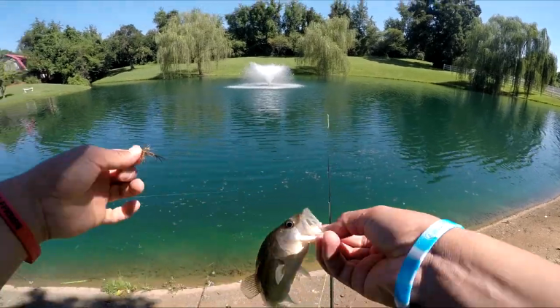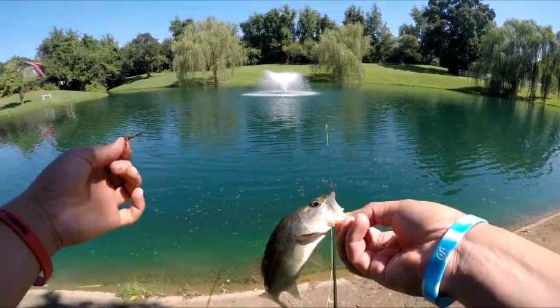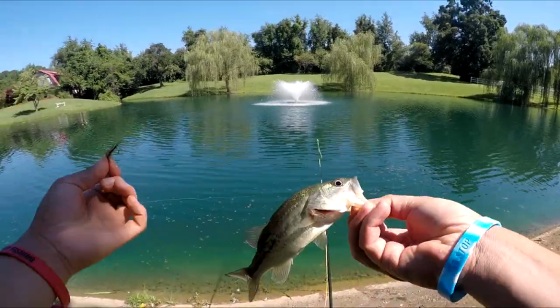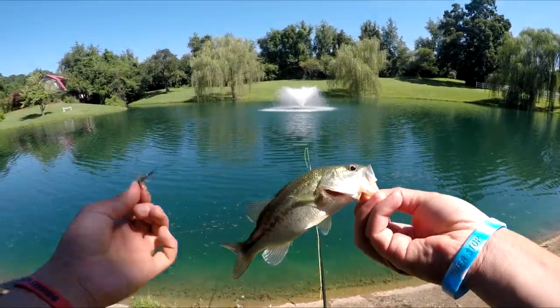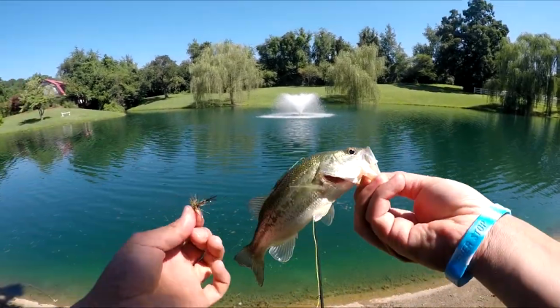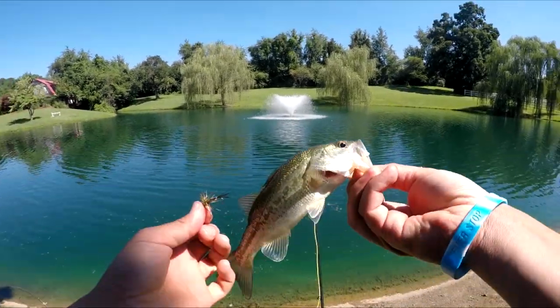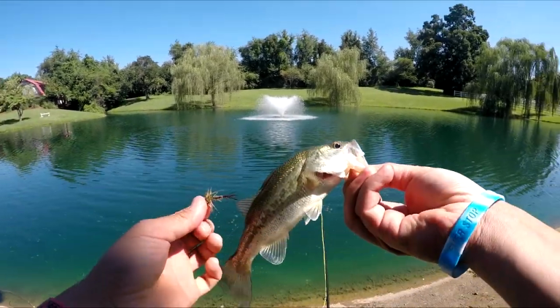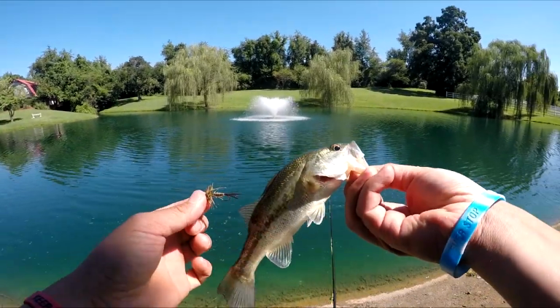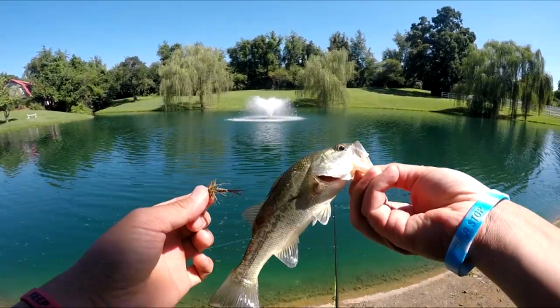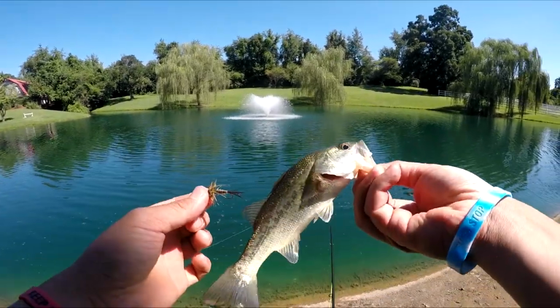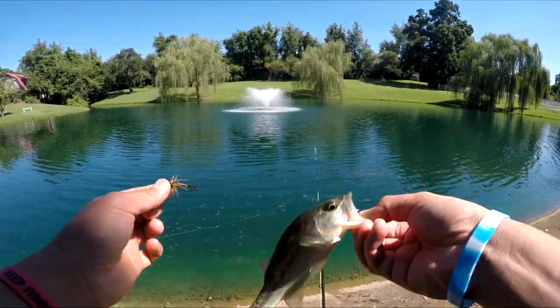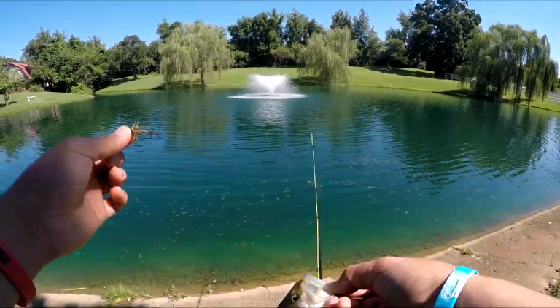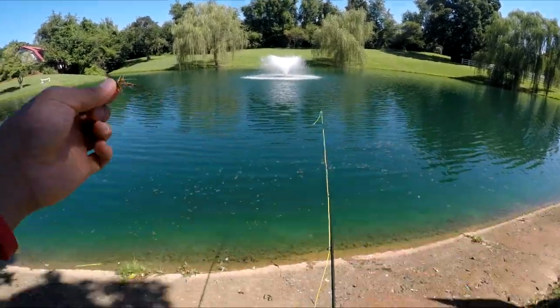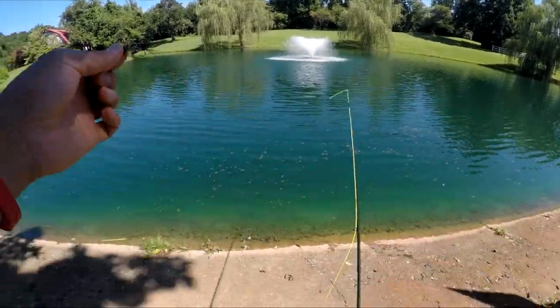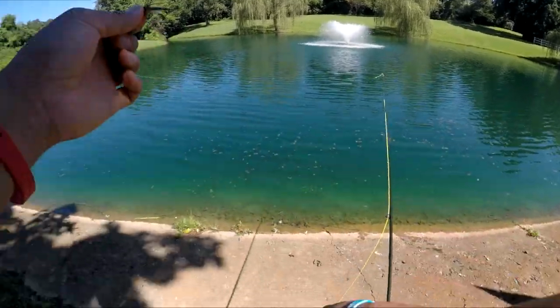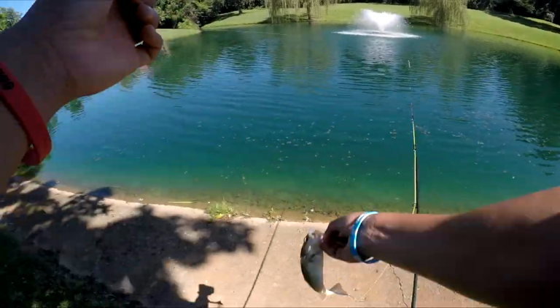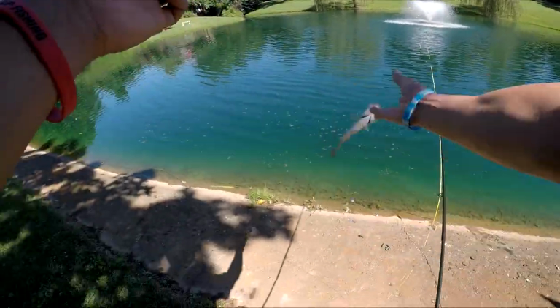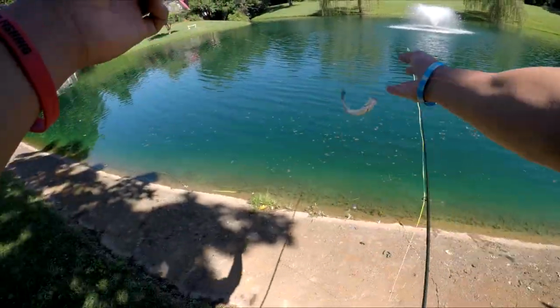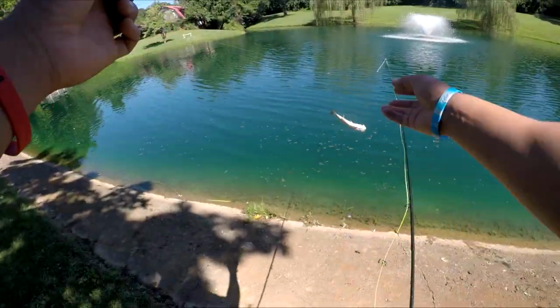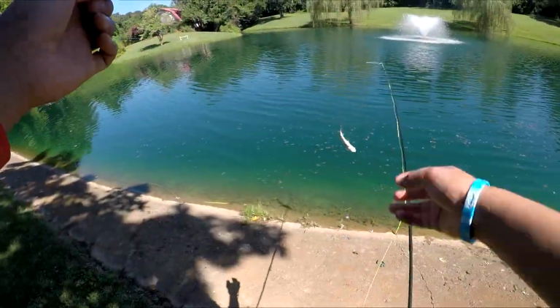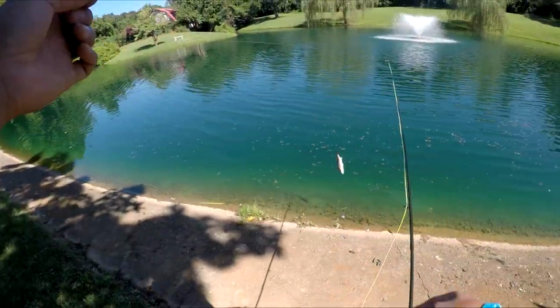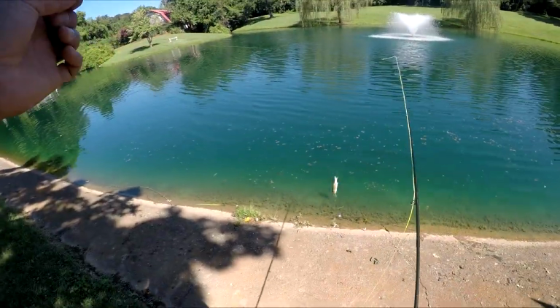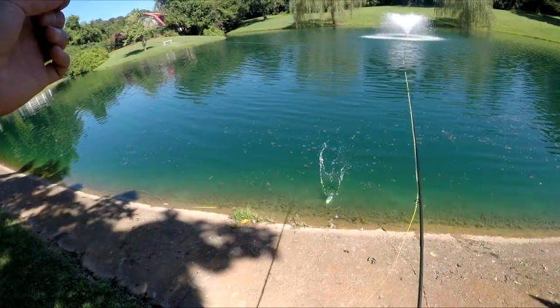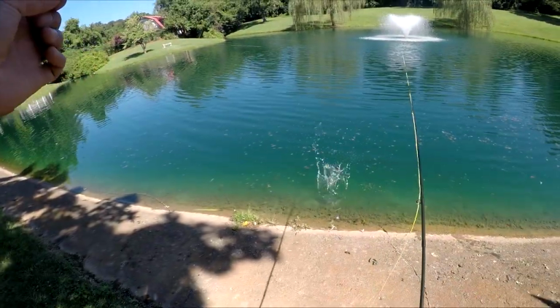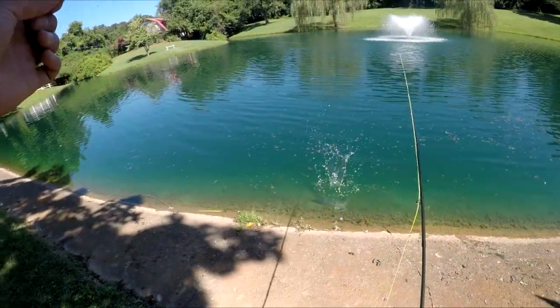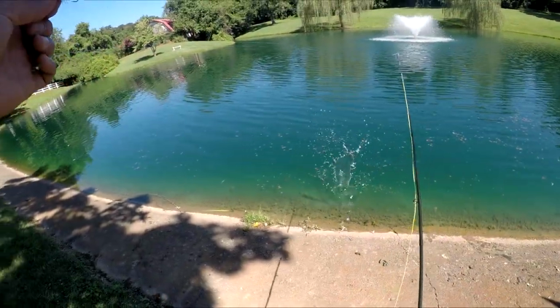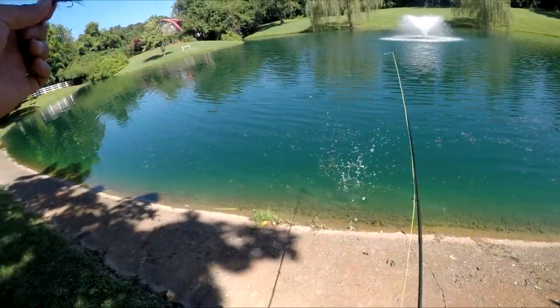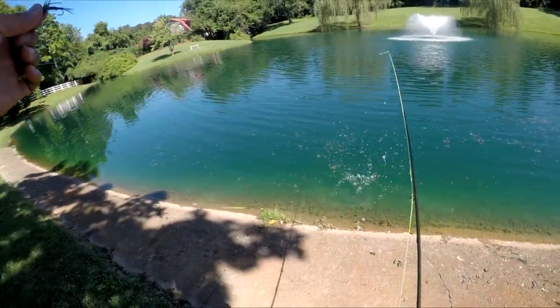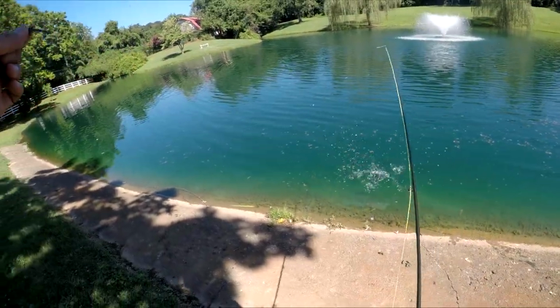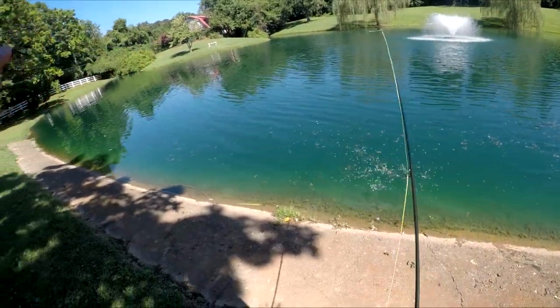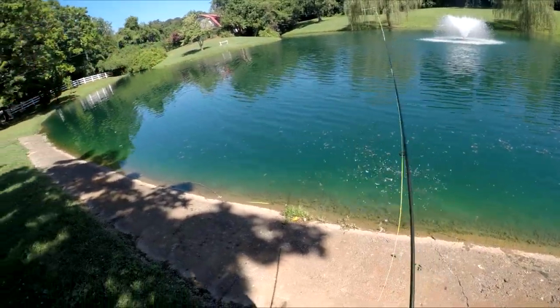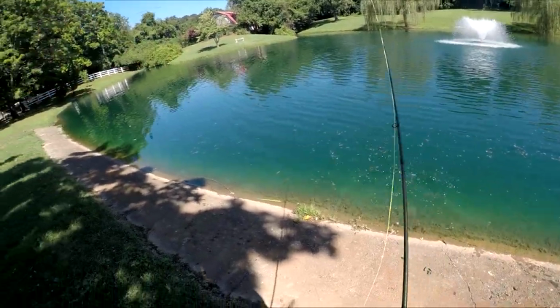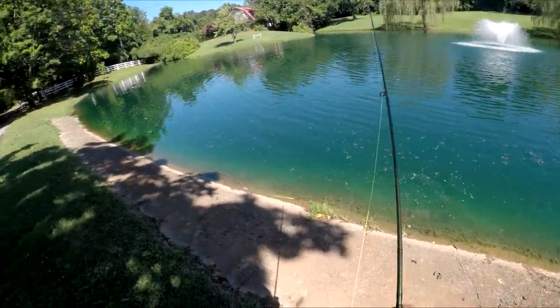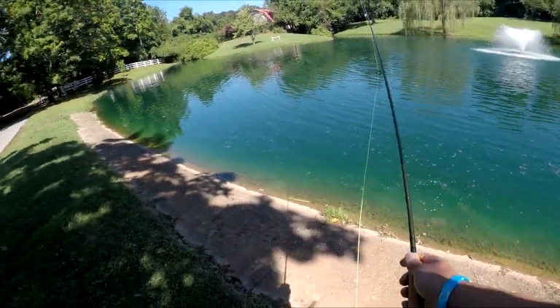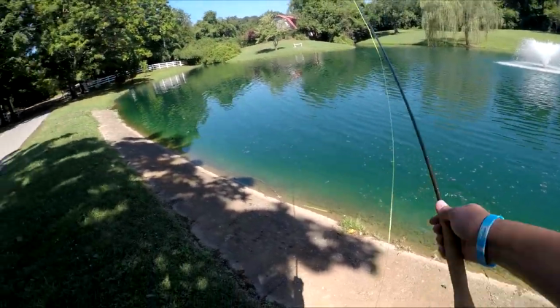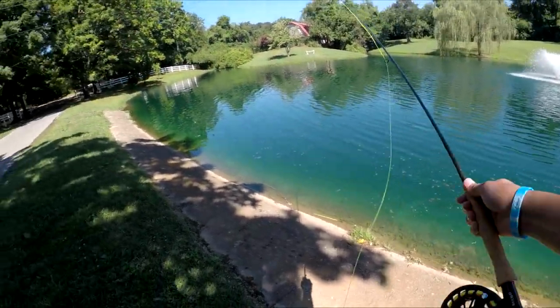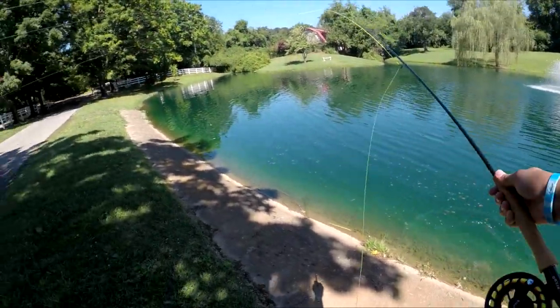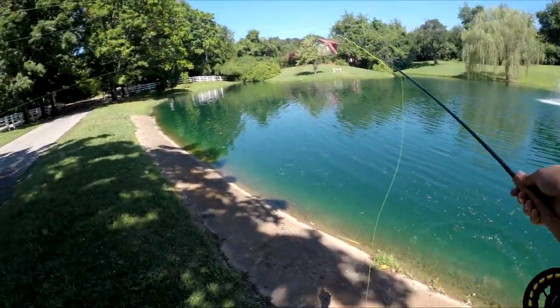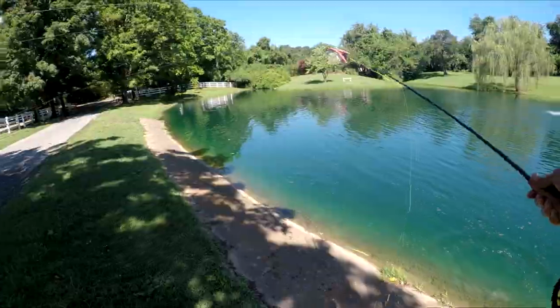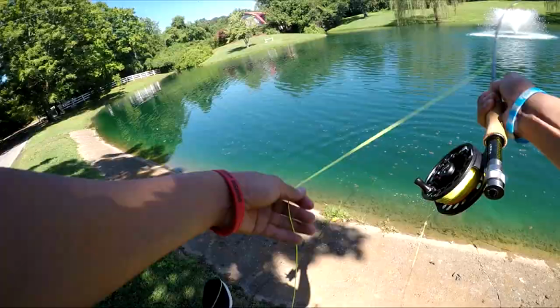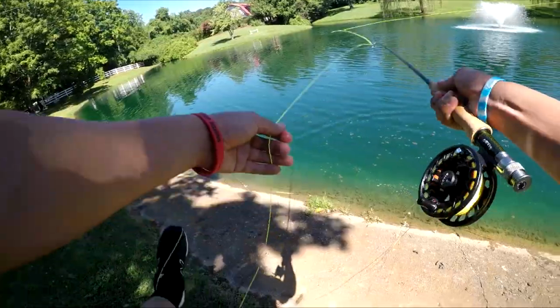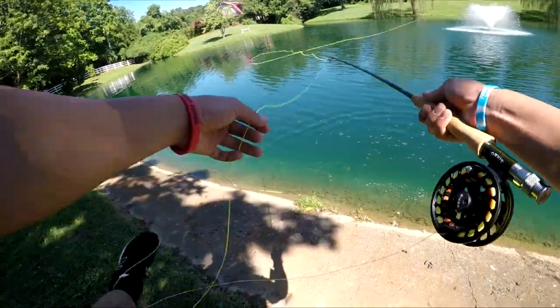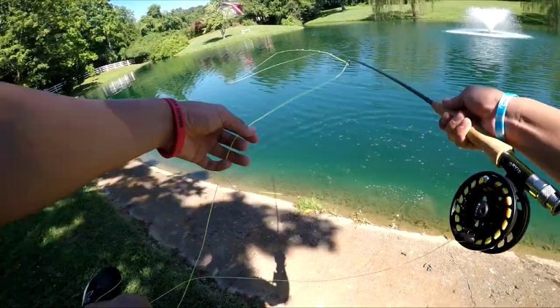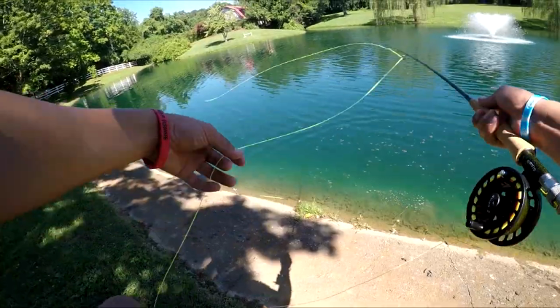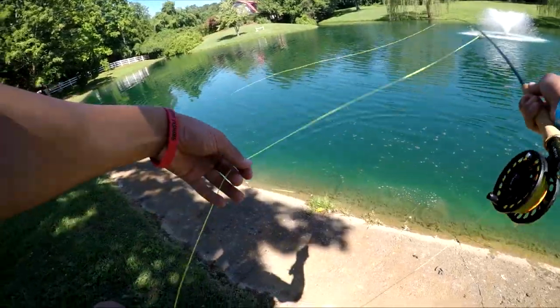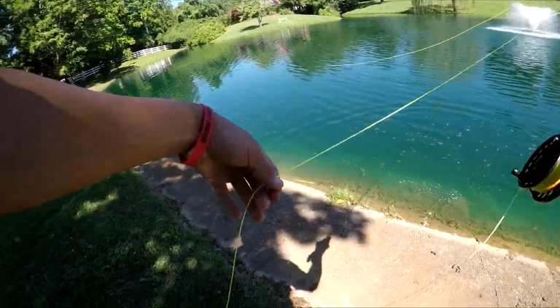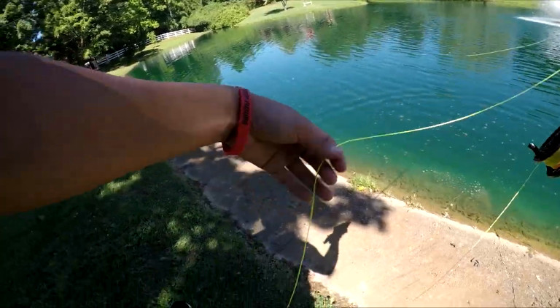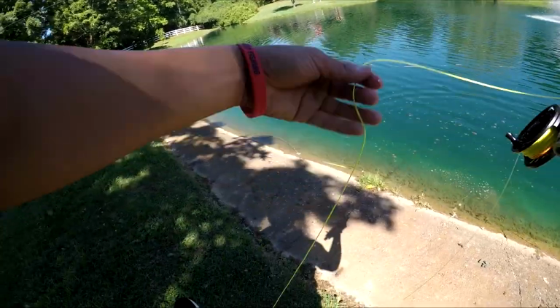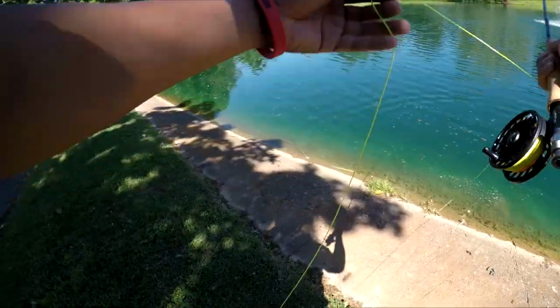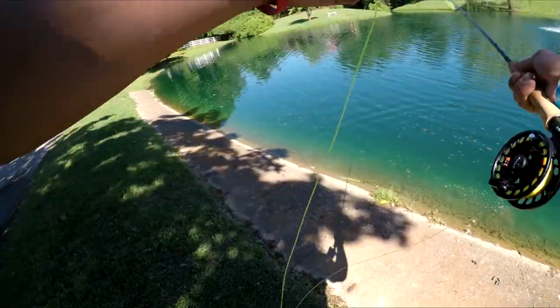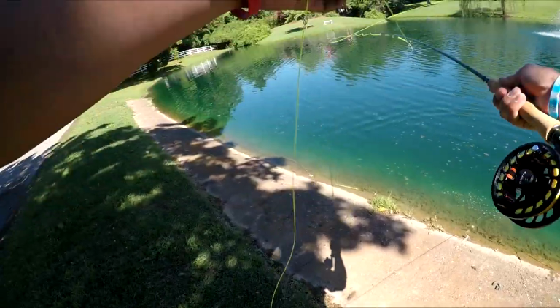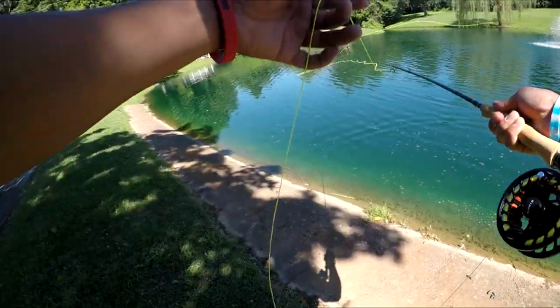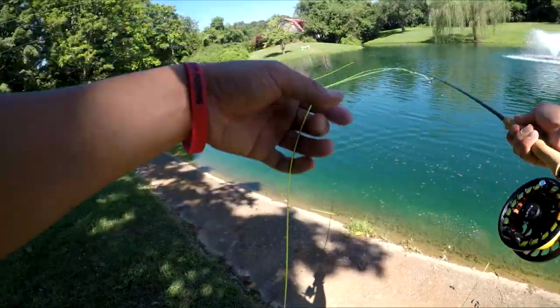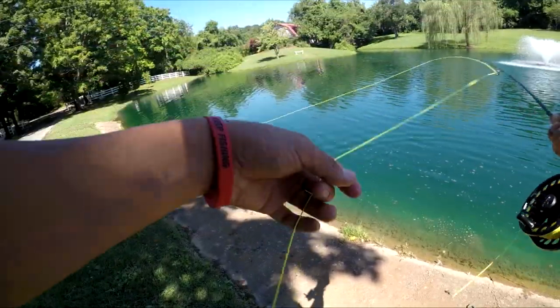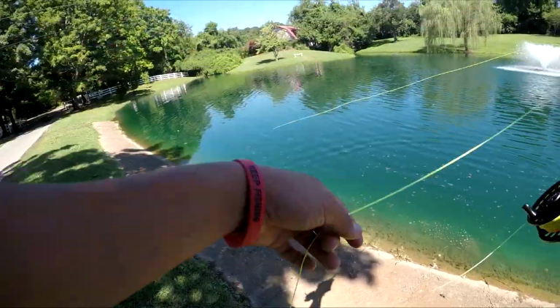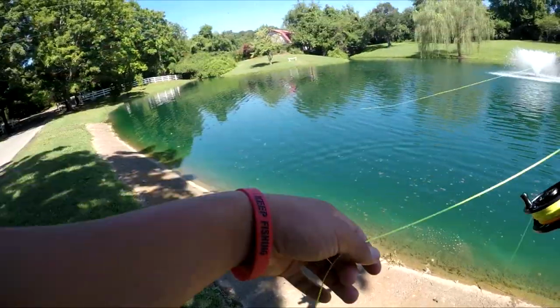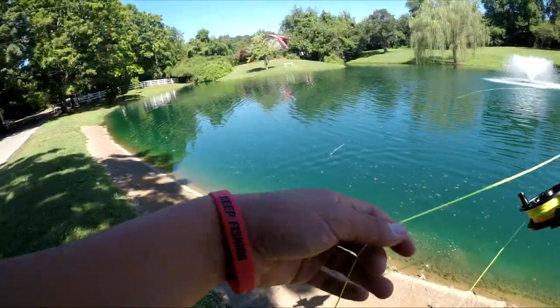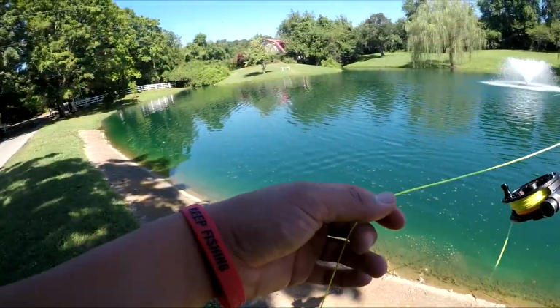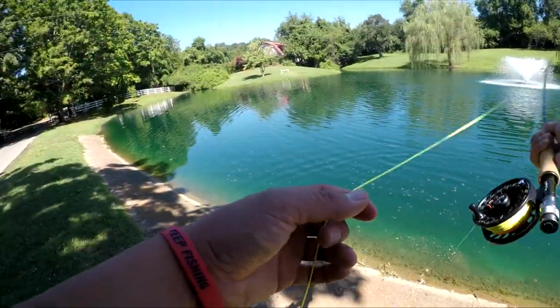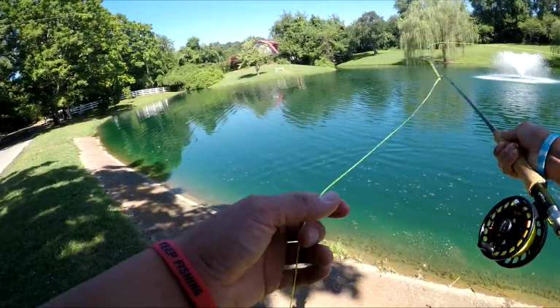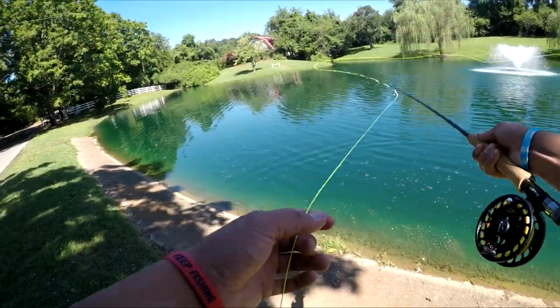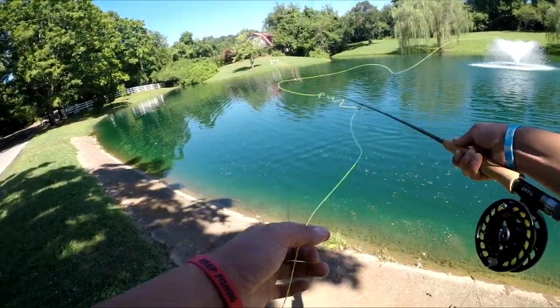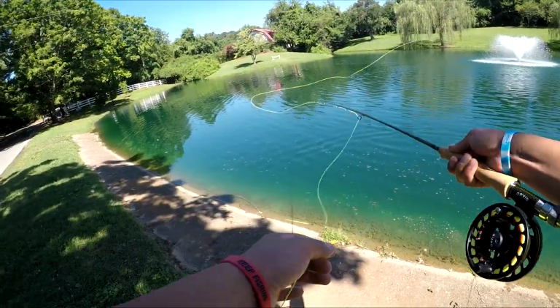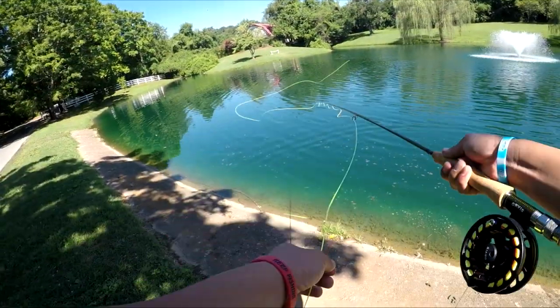There we go. Let's try to get another one — I'm all tangled up.